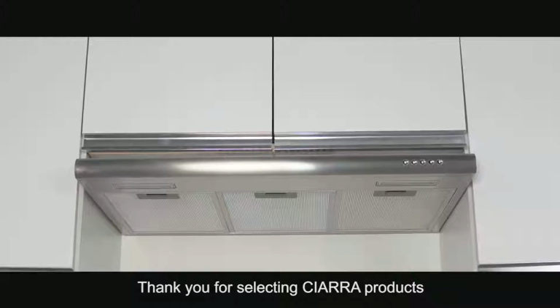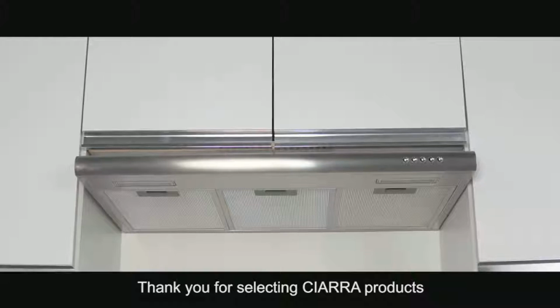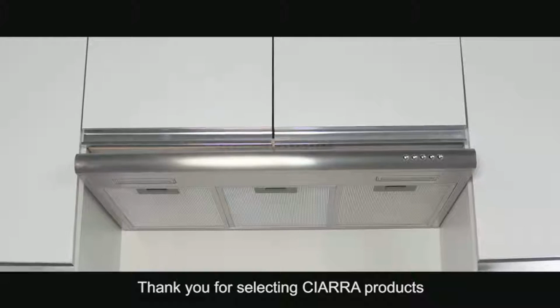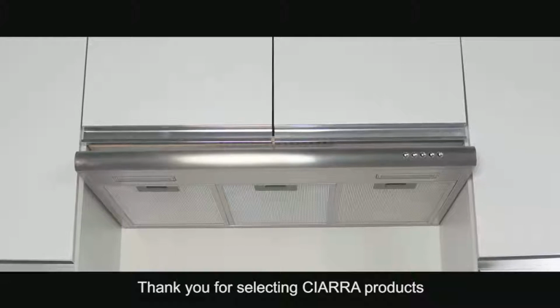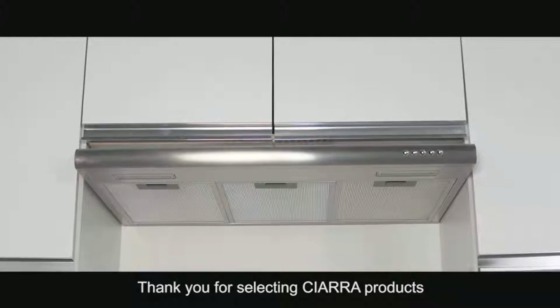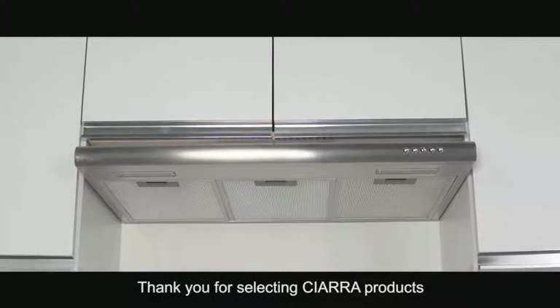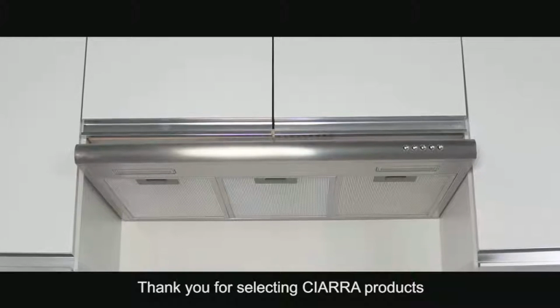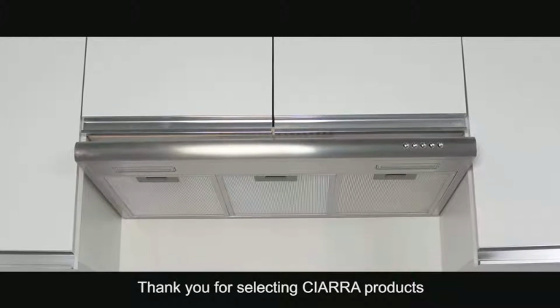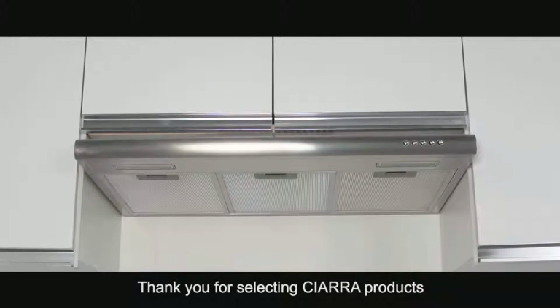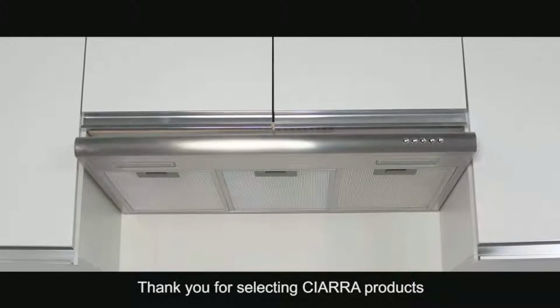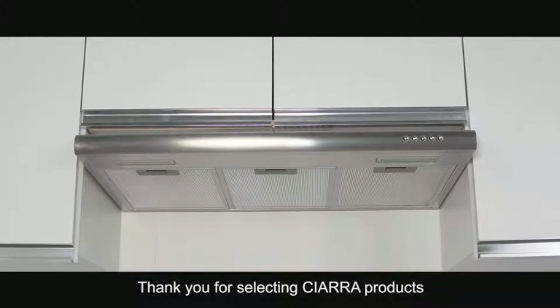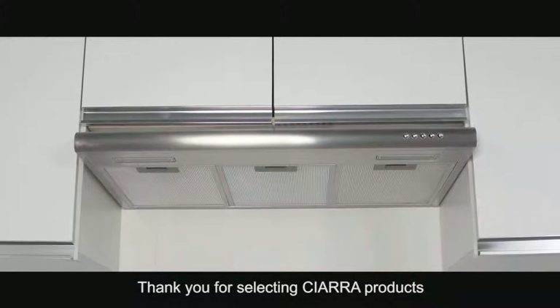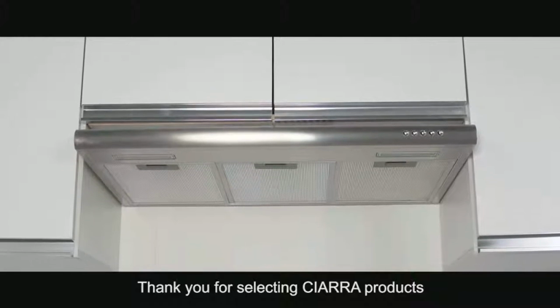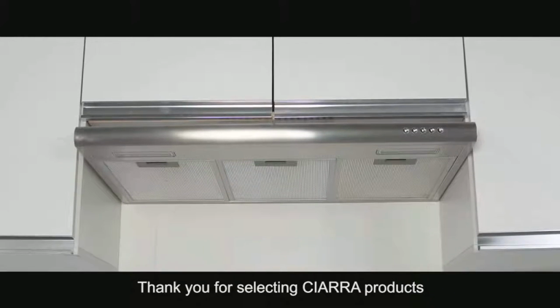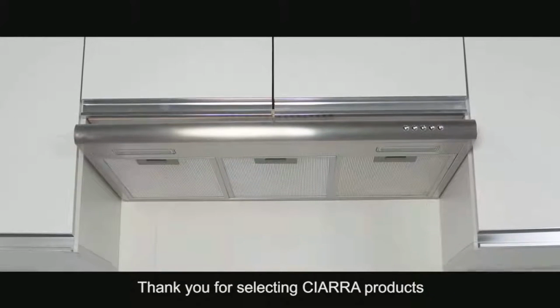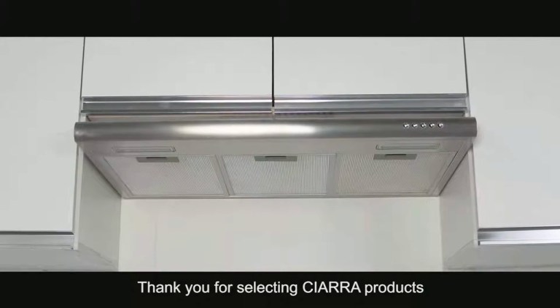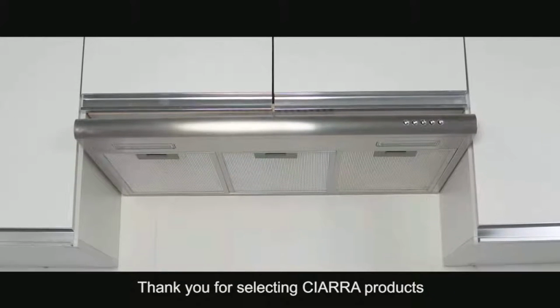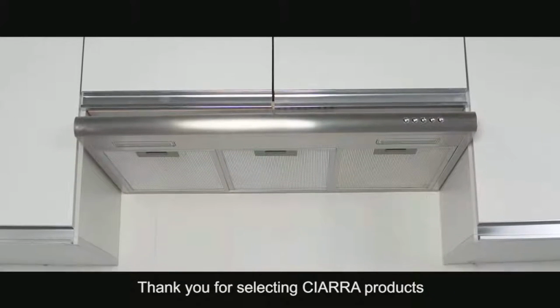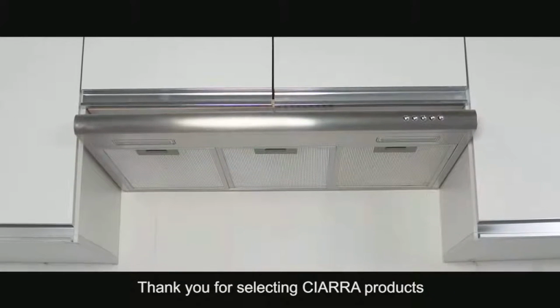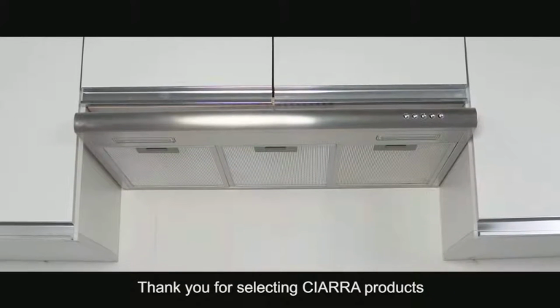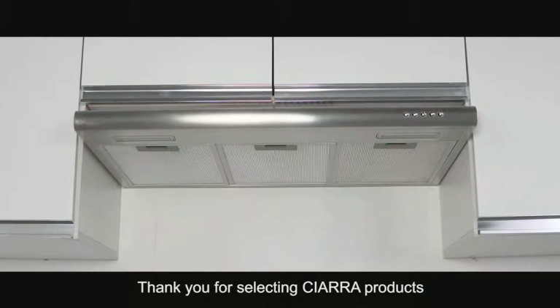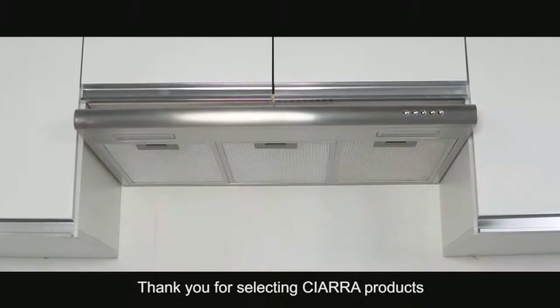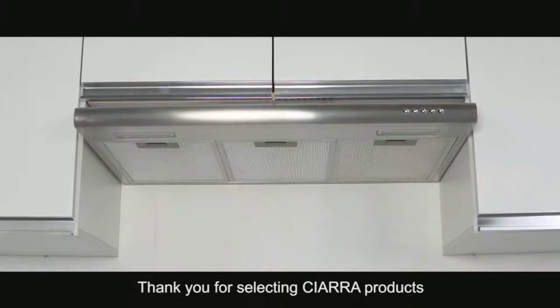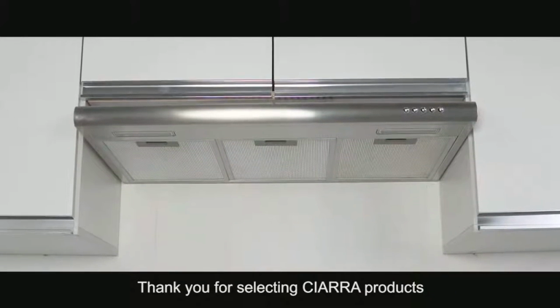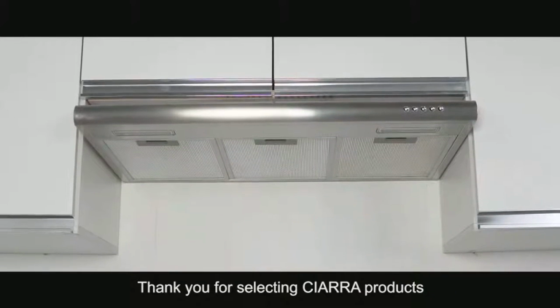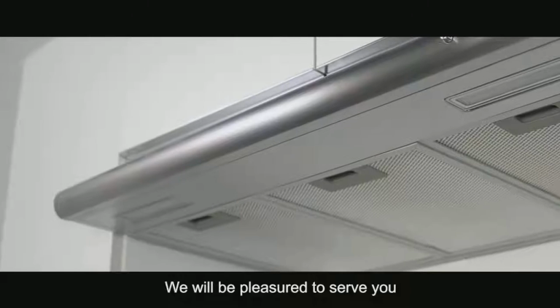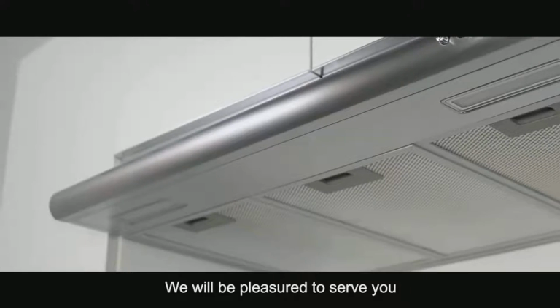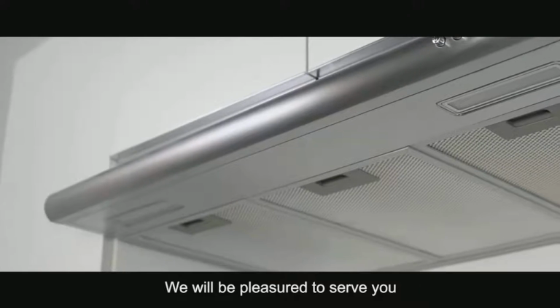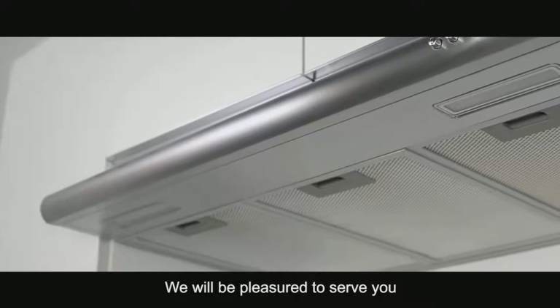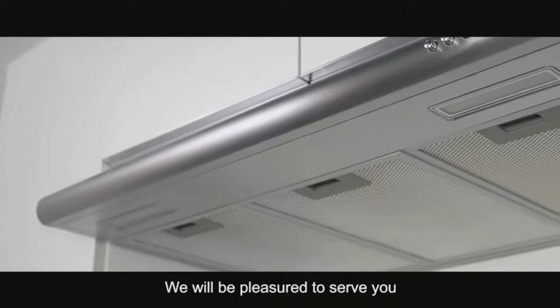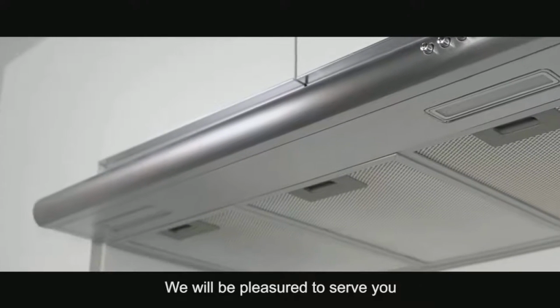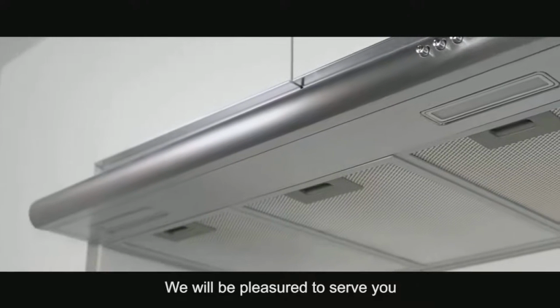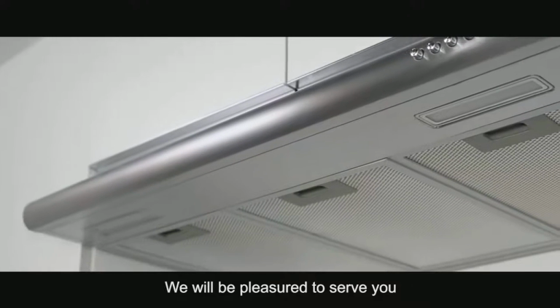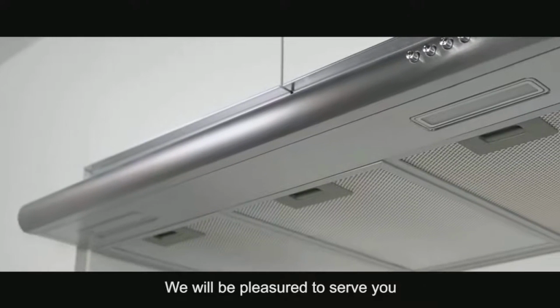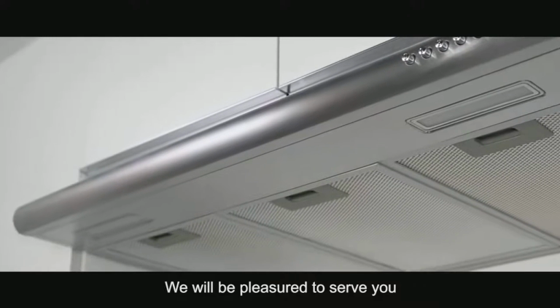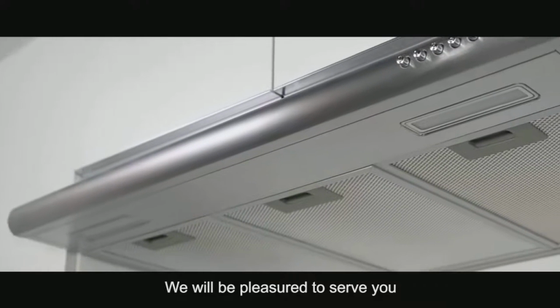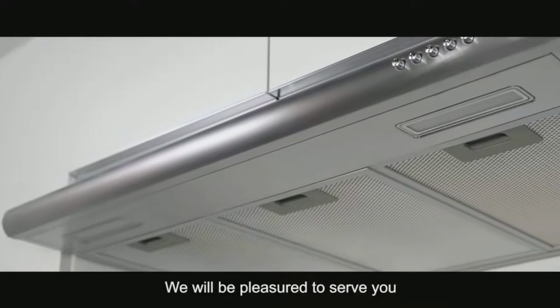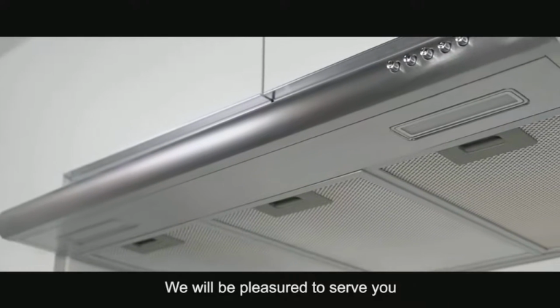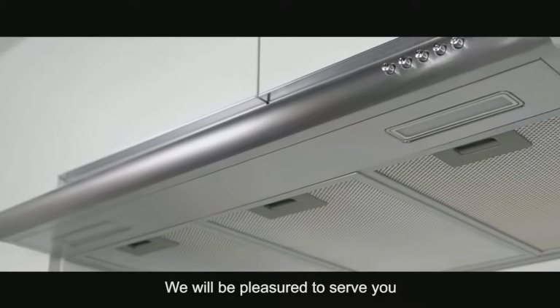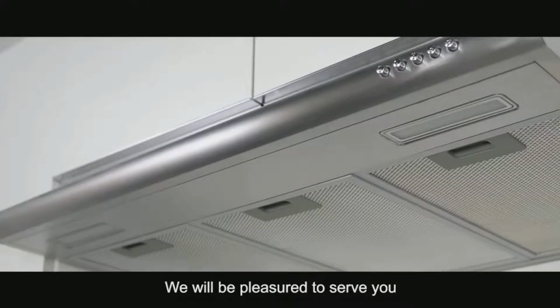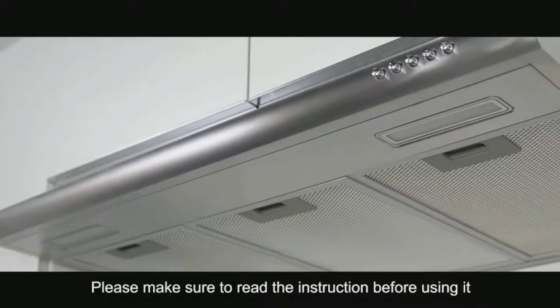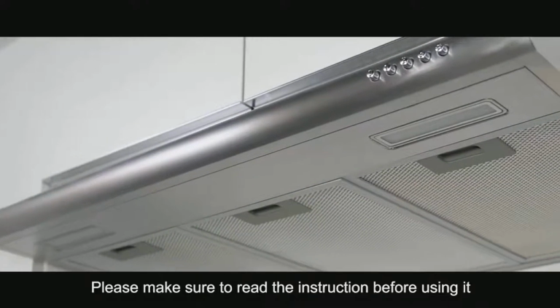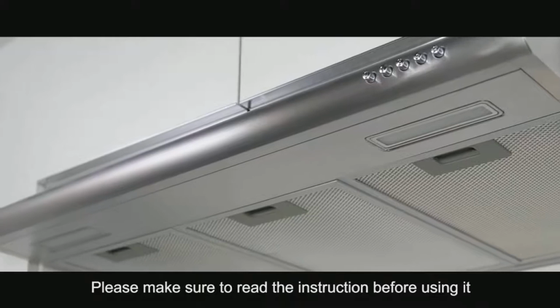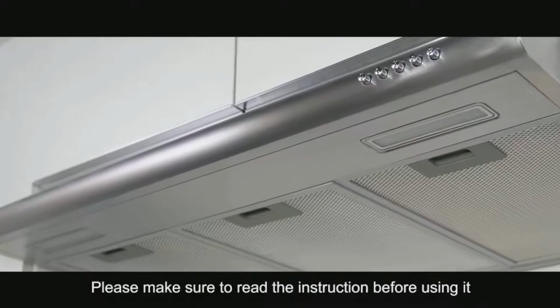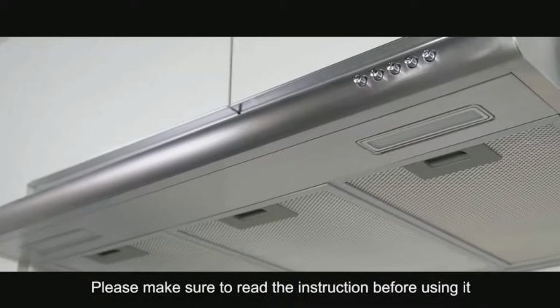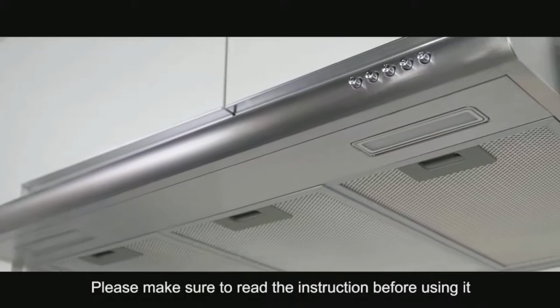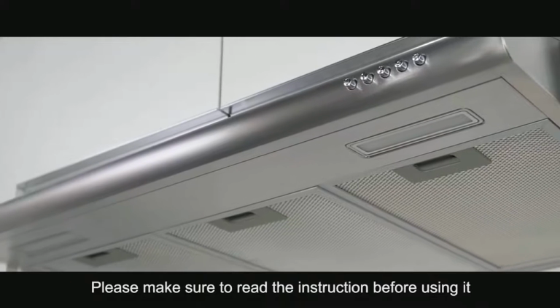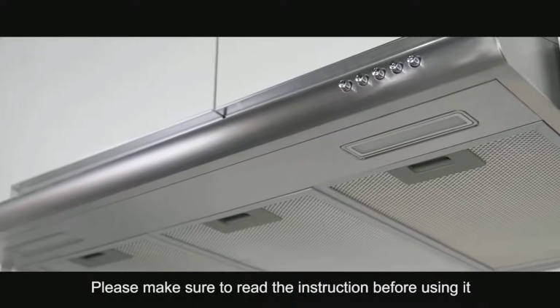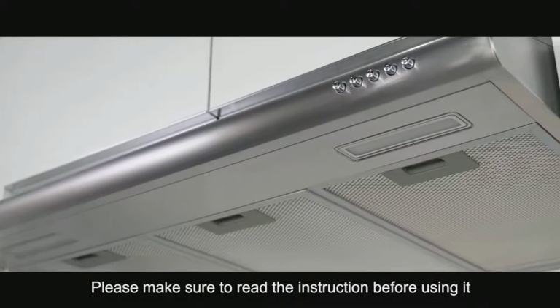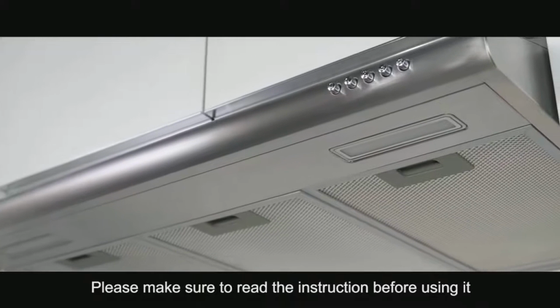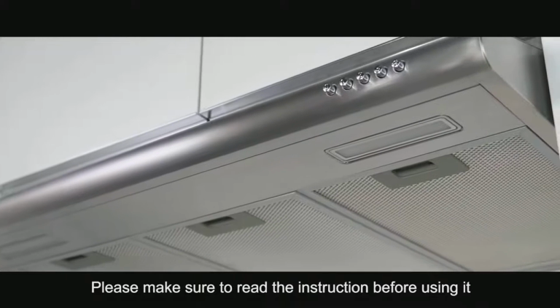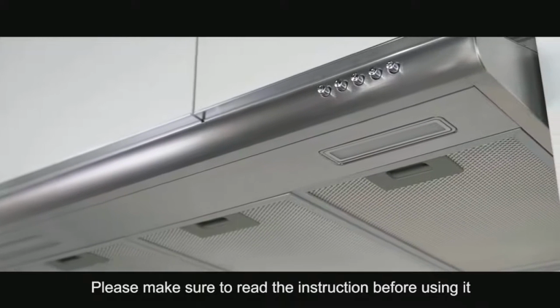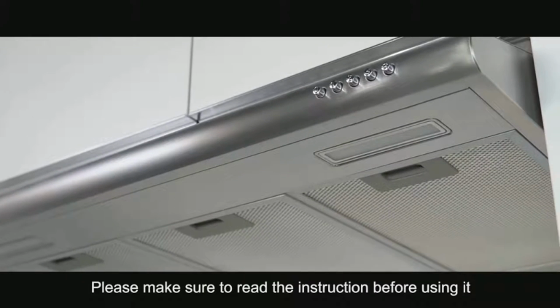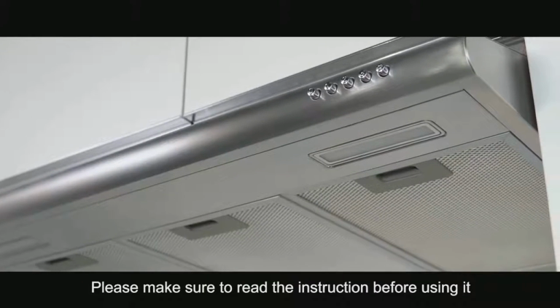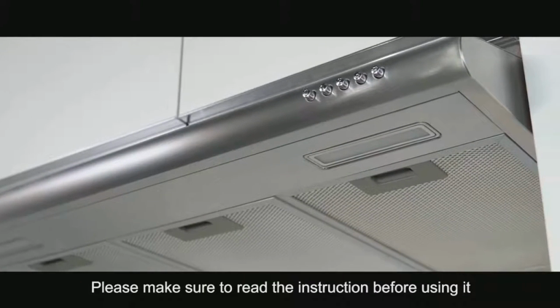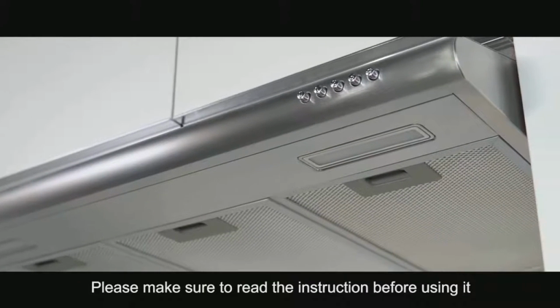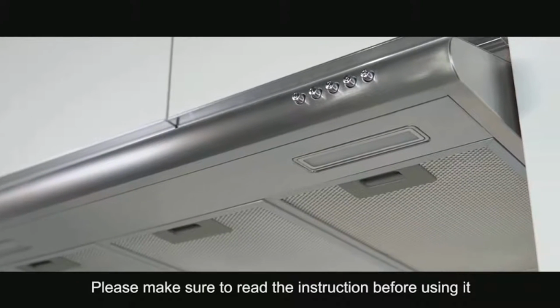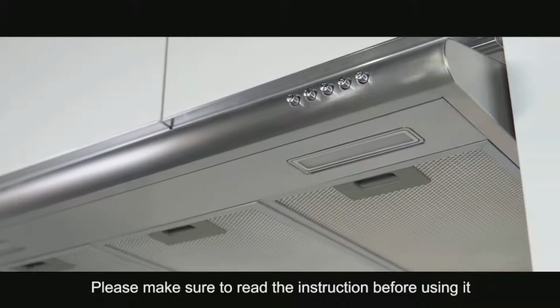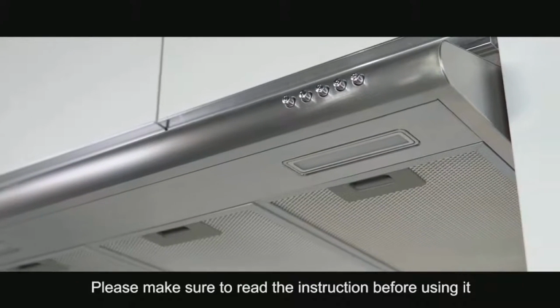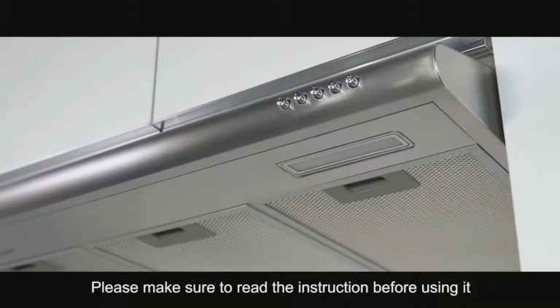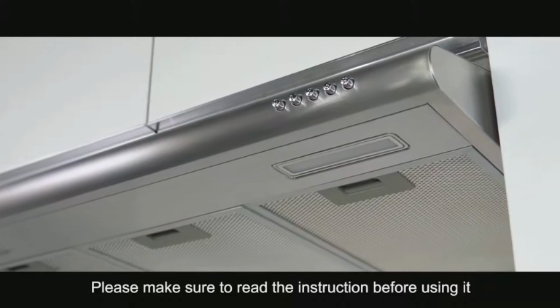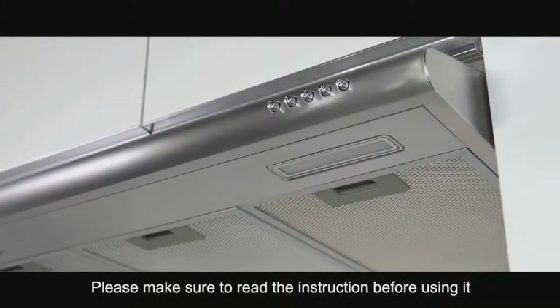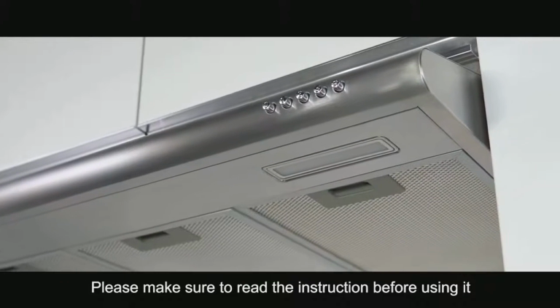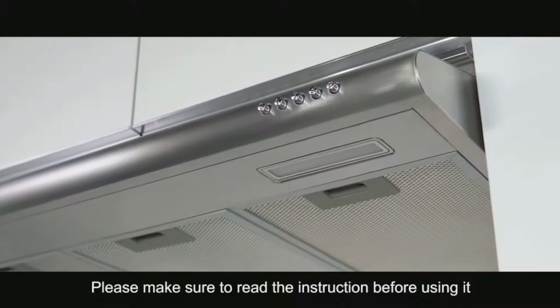Thank you for selecting Ciara products. We will be pleased to serve you. Please make sure to read the instructions before using it.